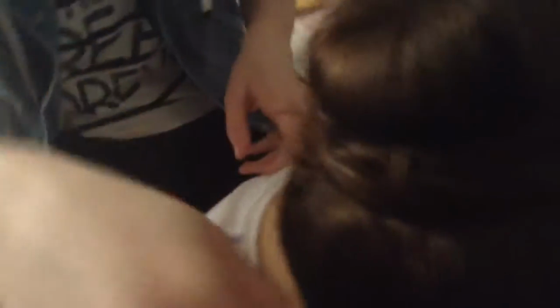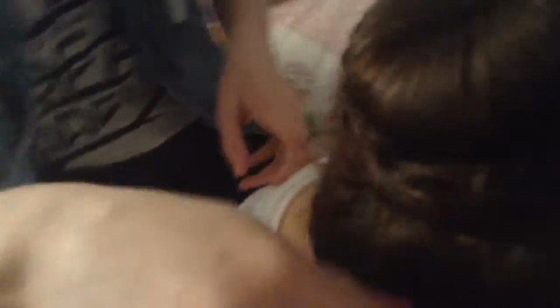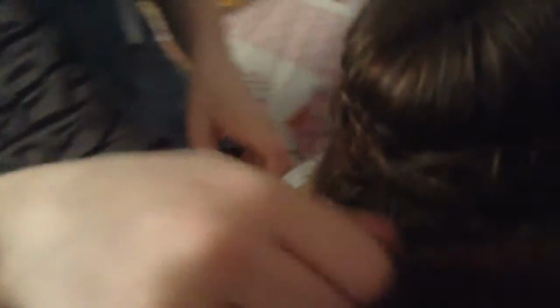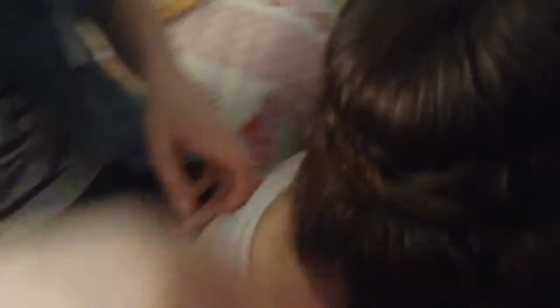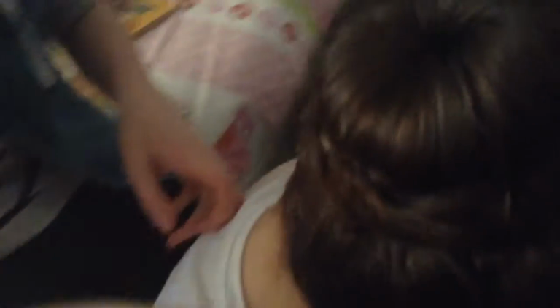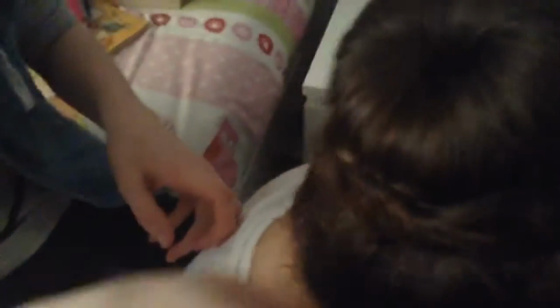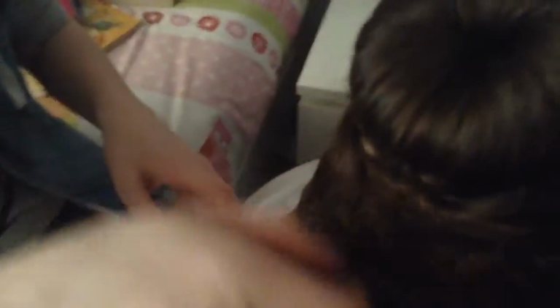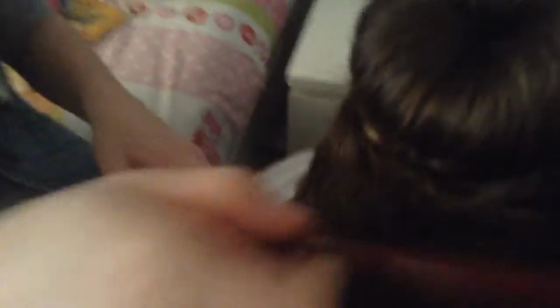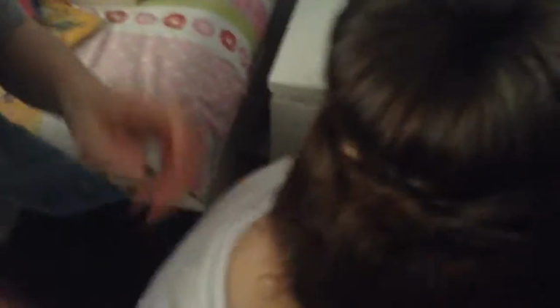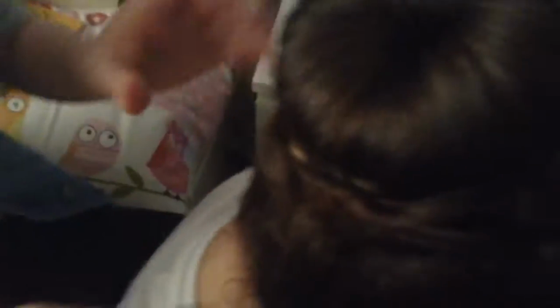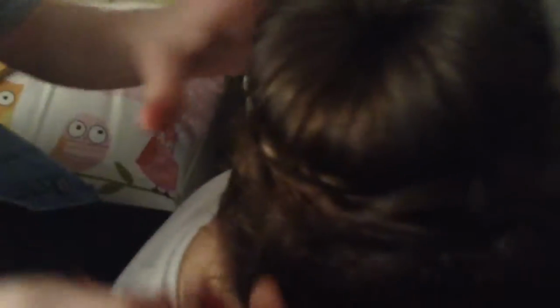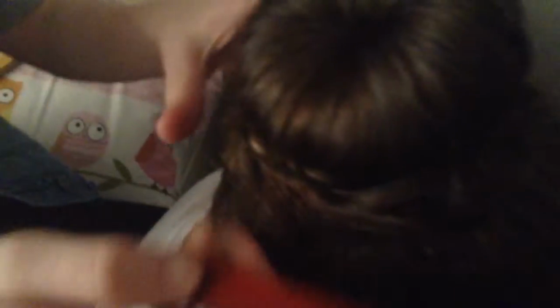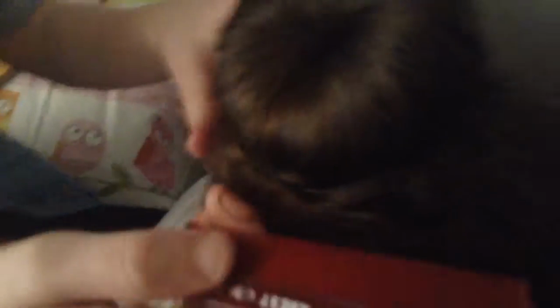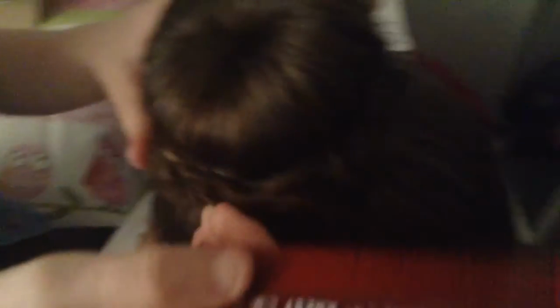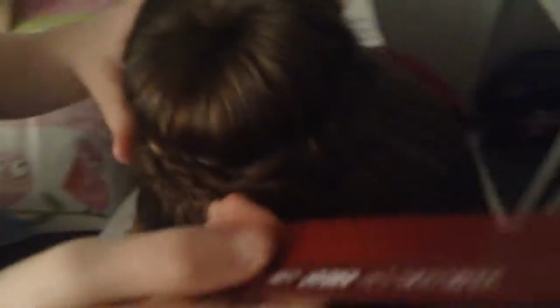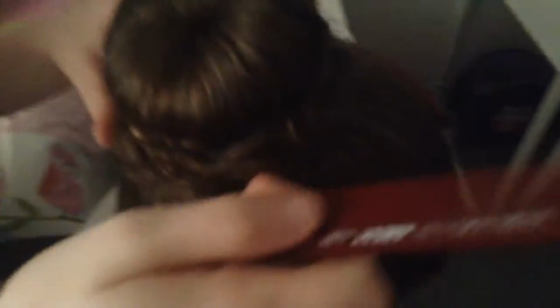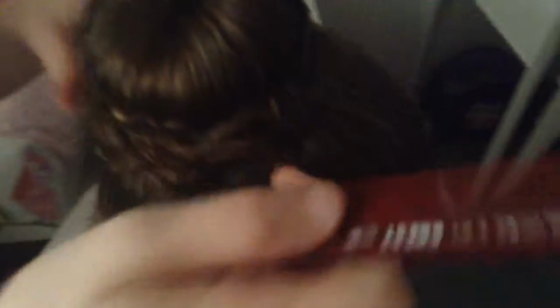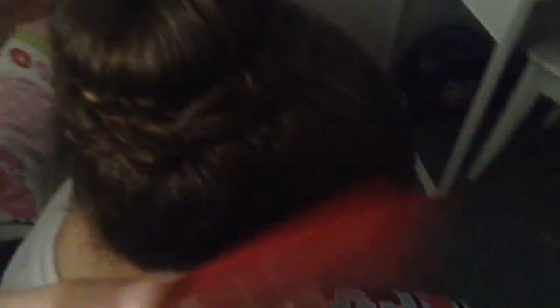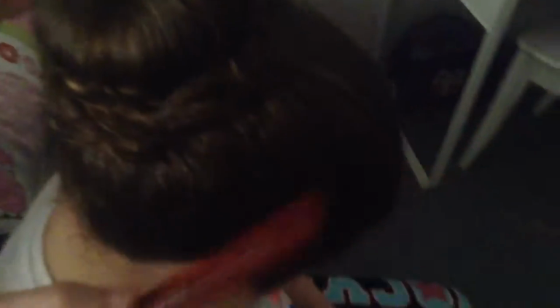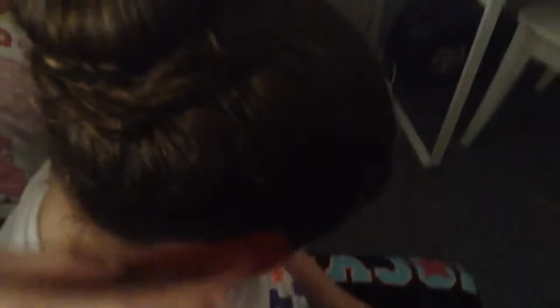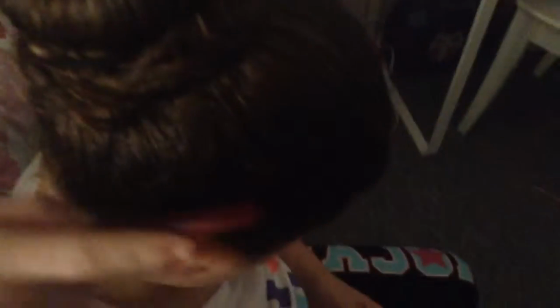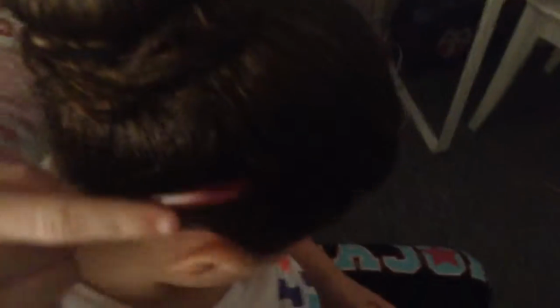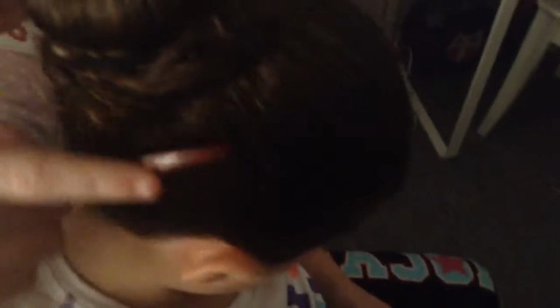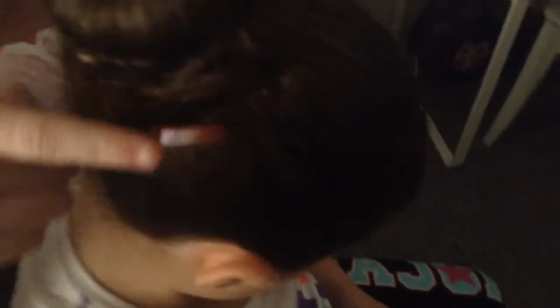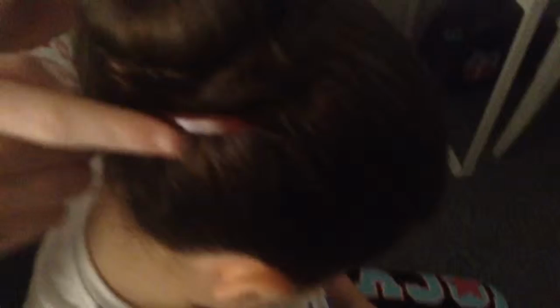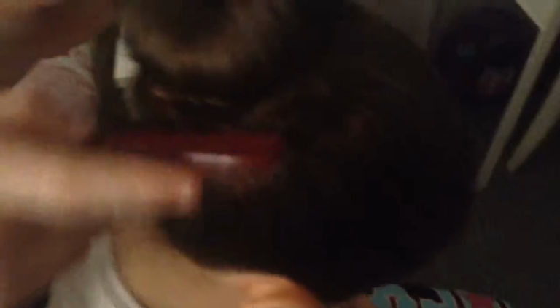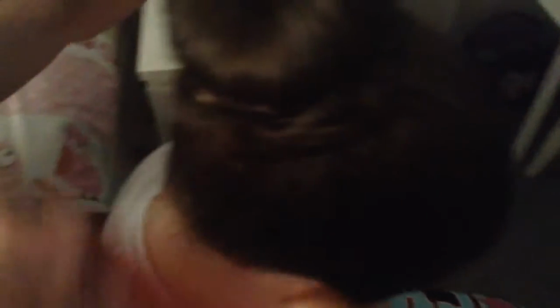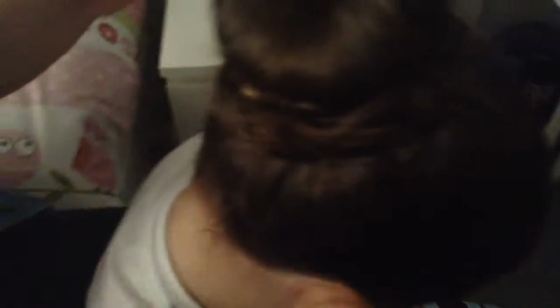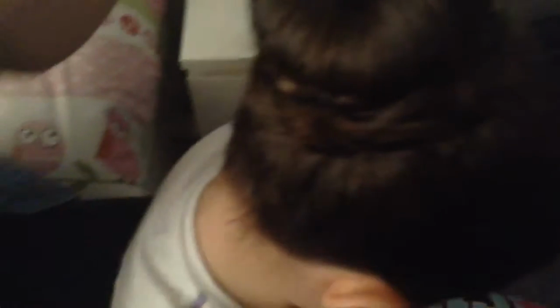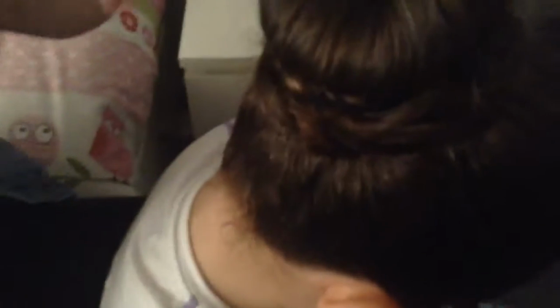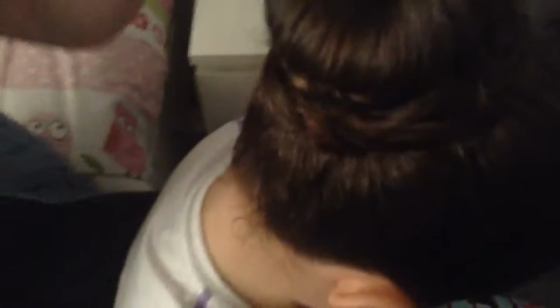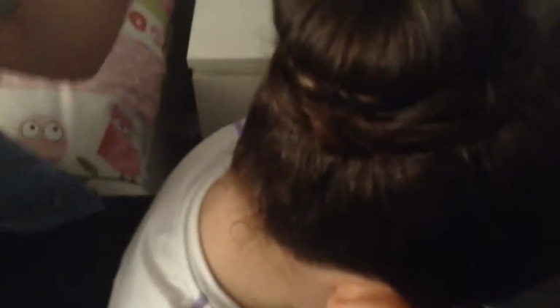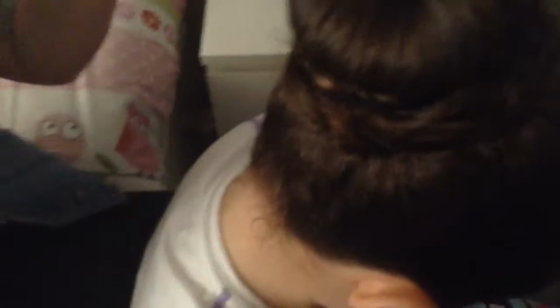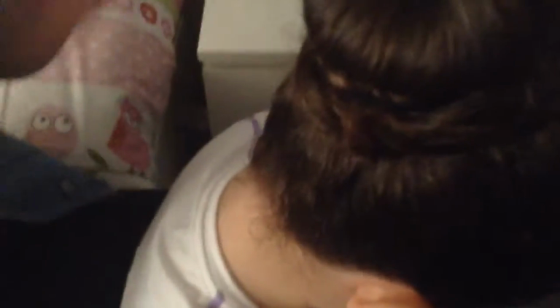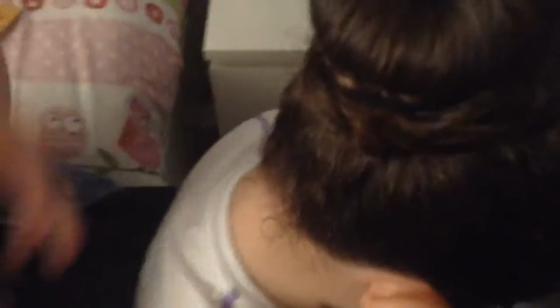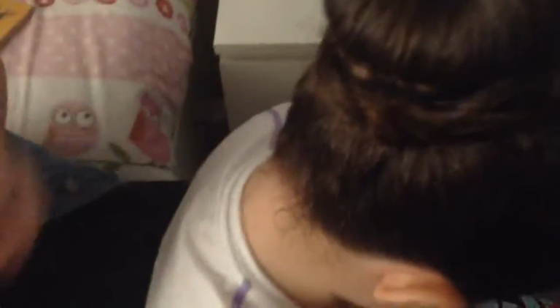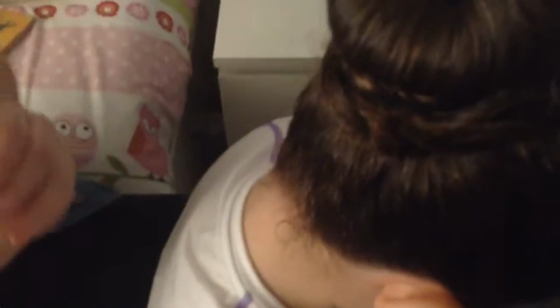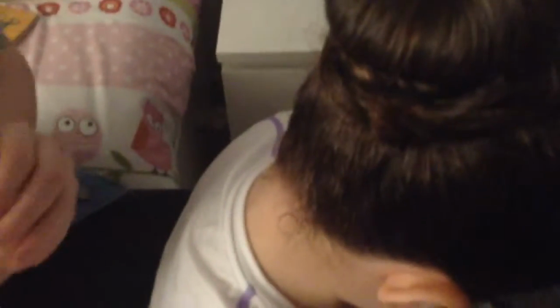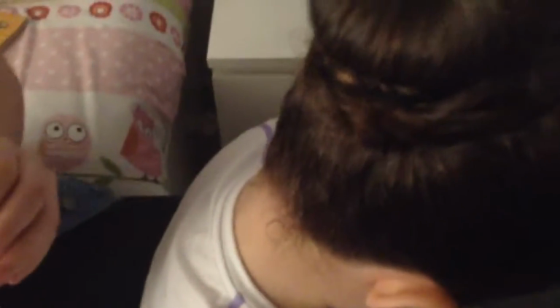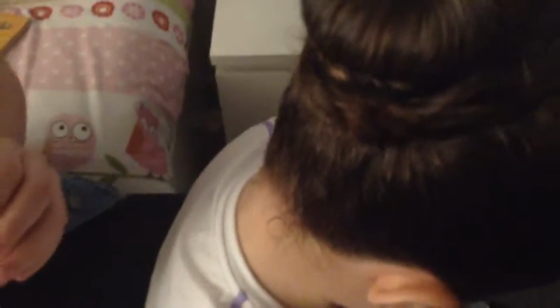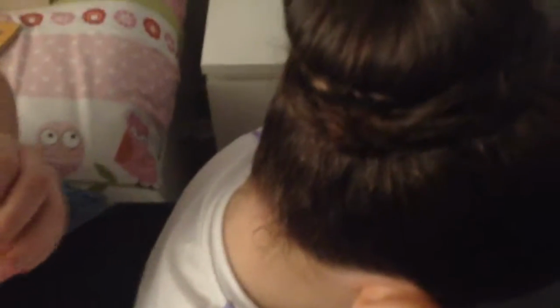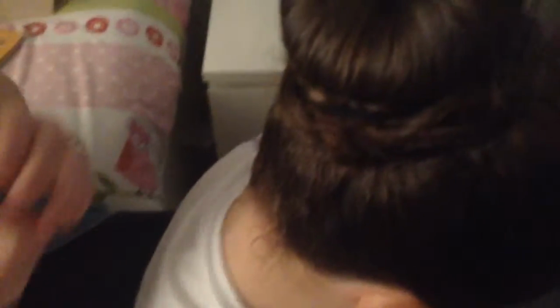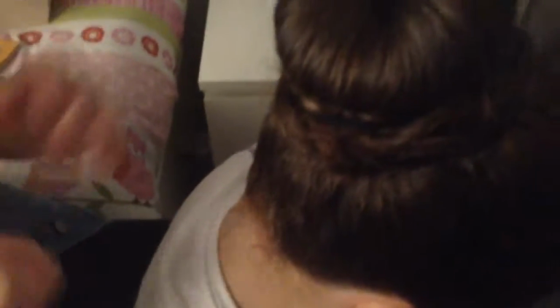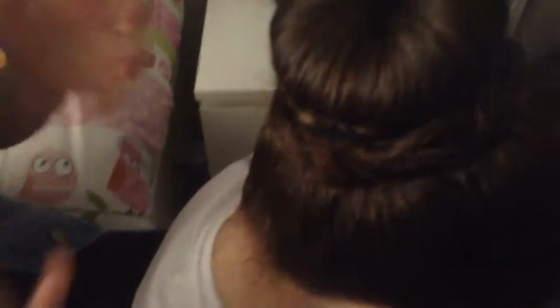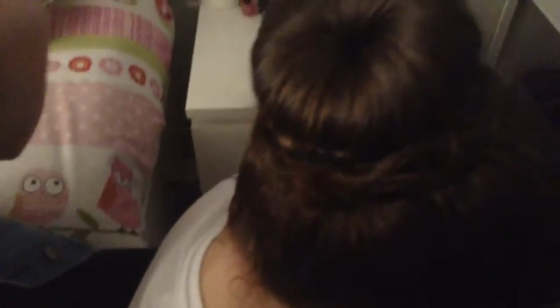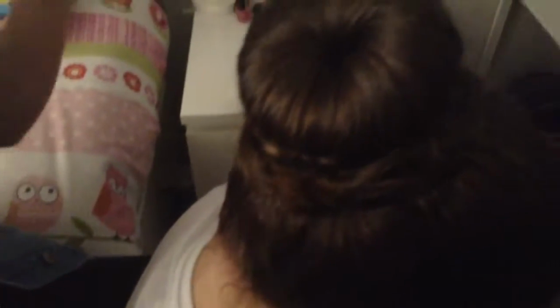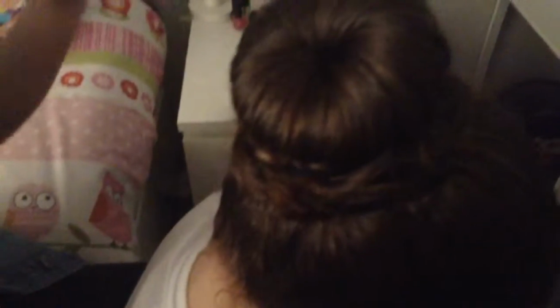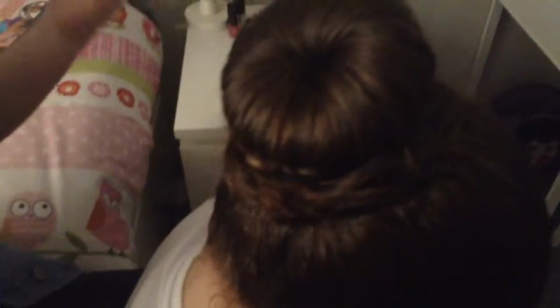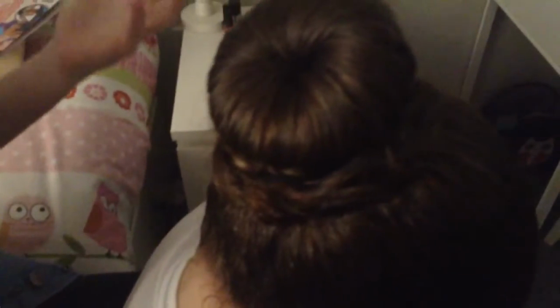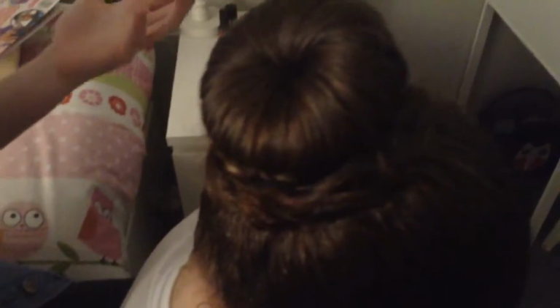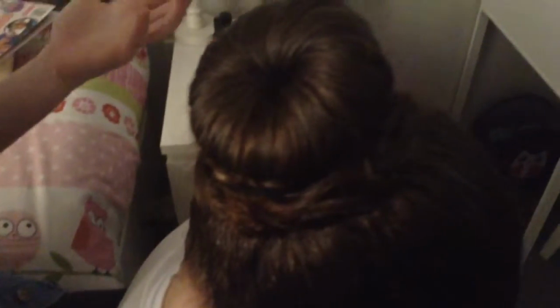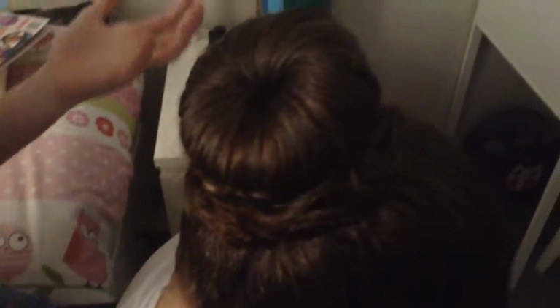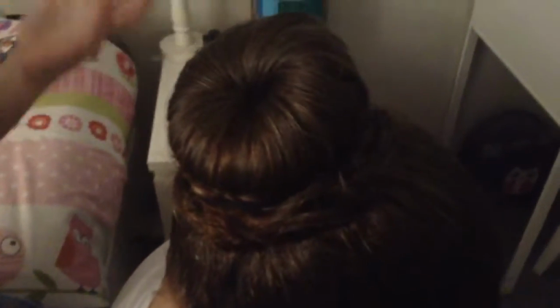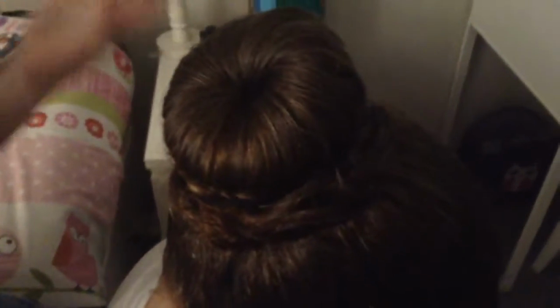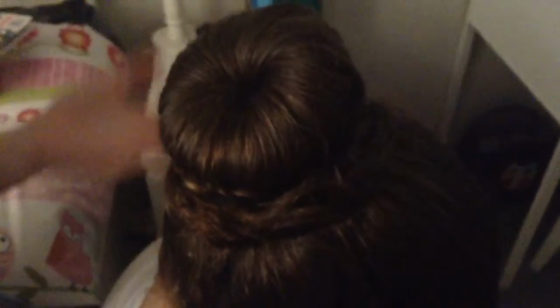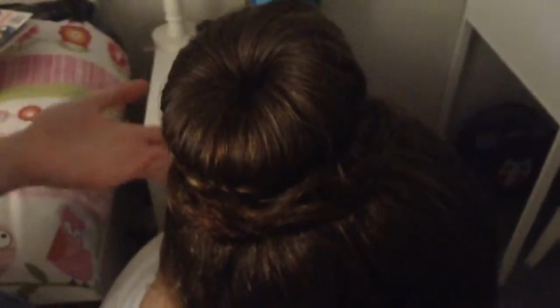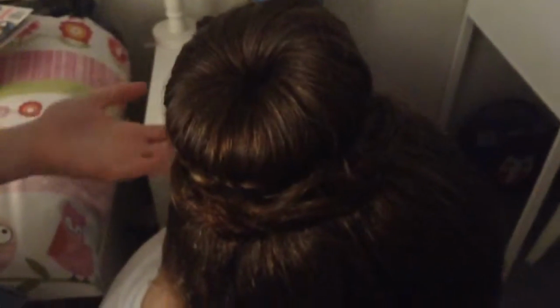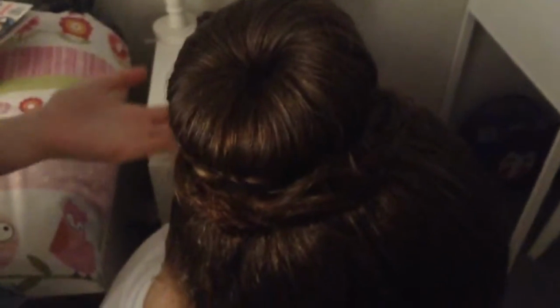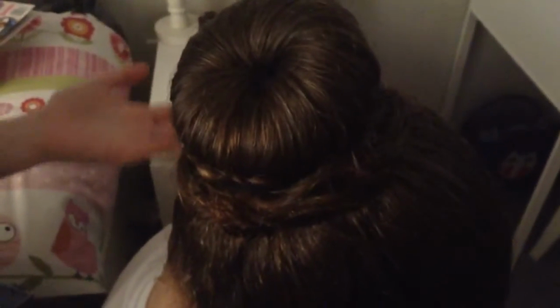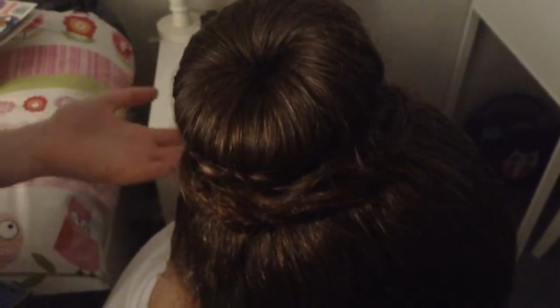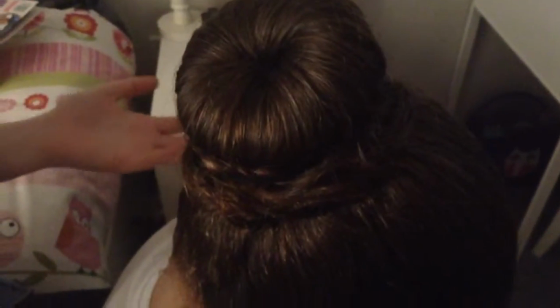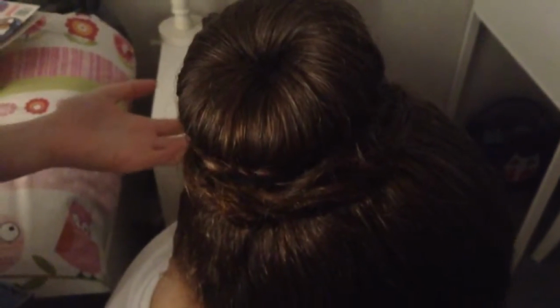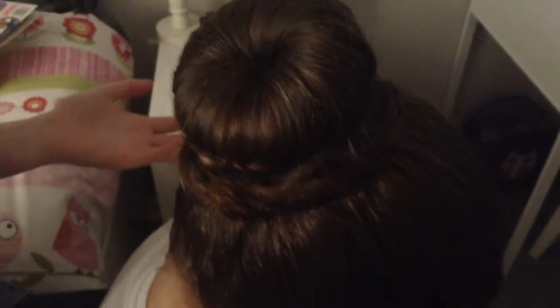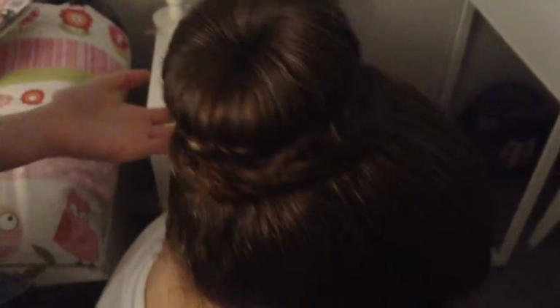Now, if you want to, you can spray the bun if you want, but I advise not to. And now, you have your donut bun.